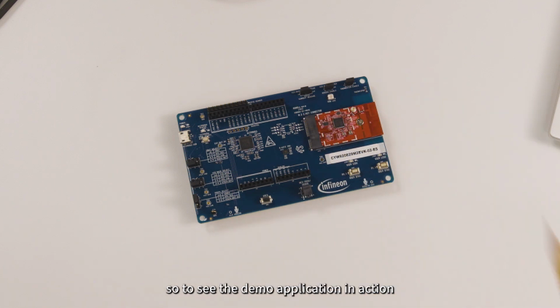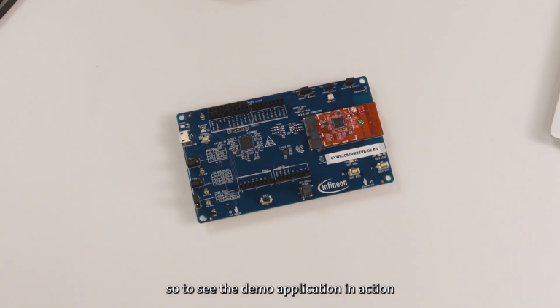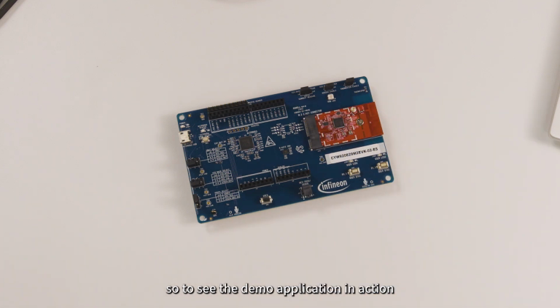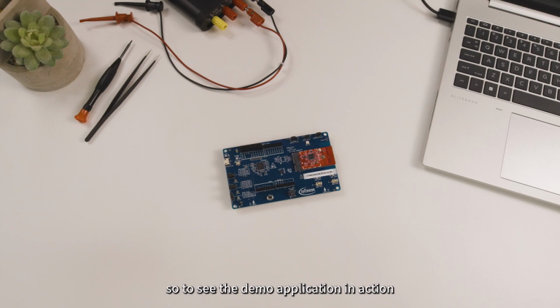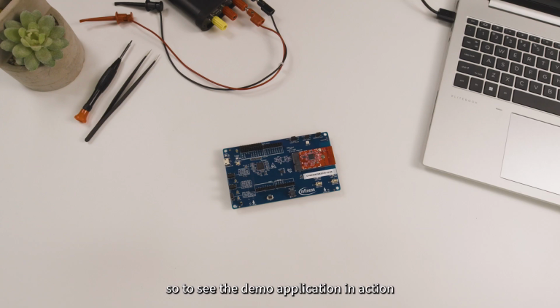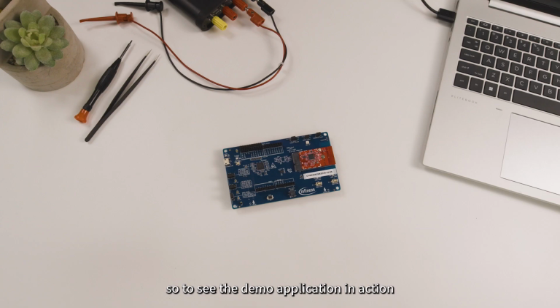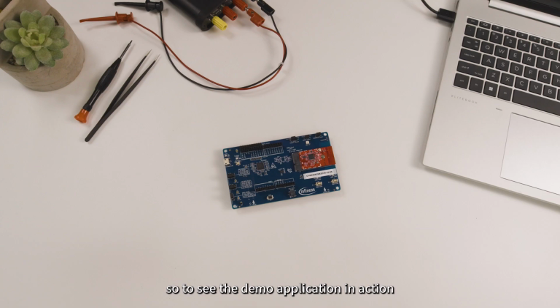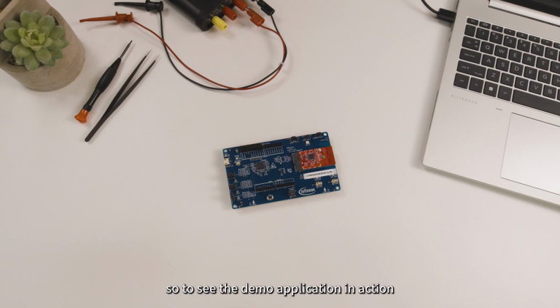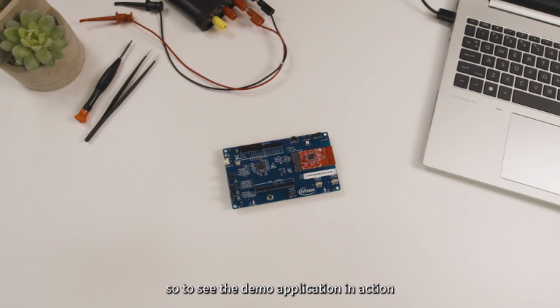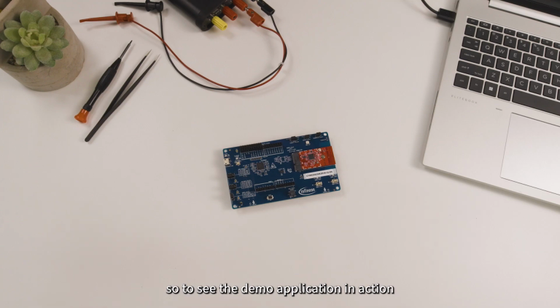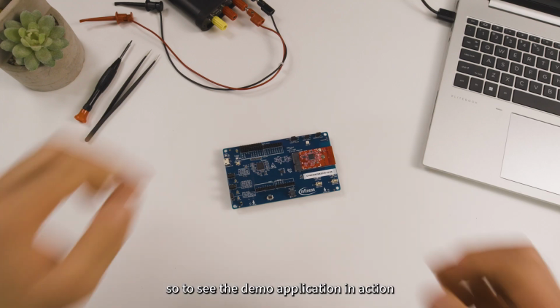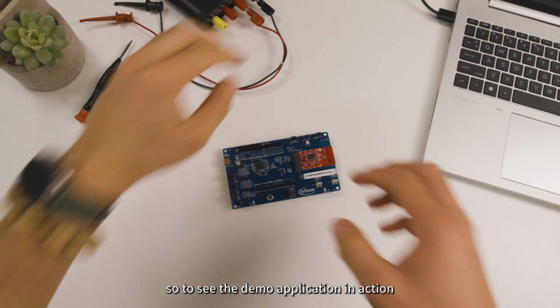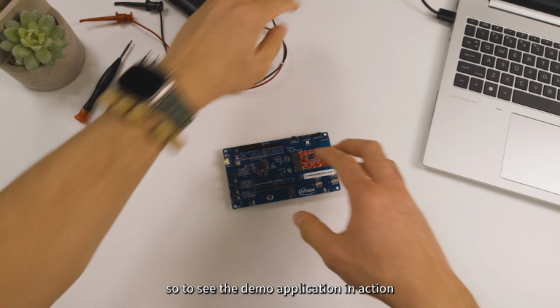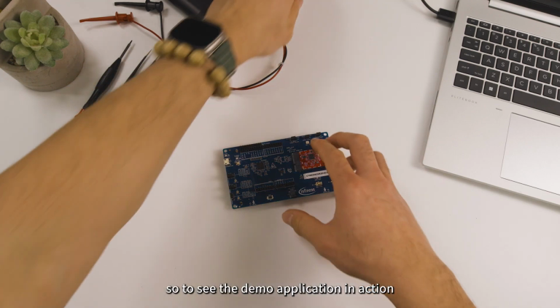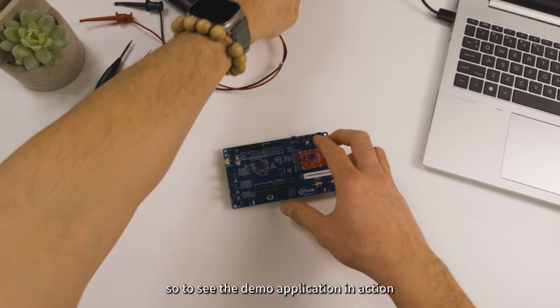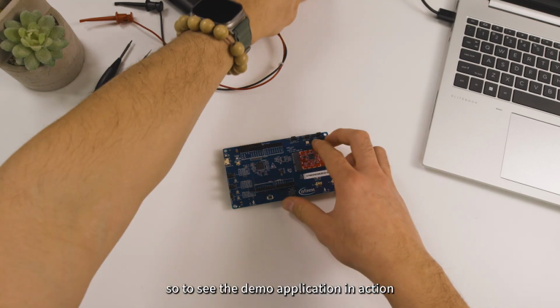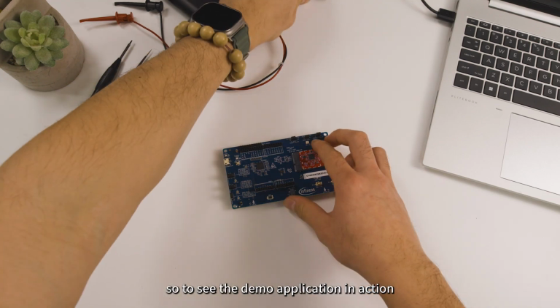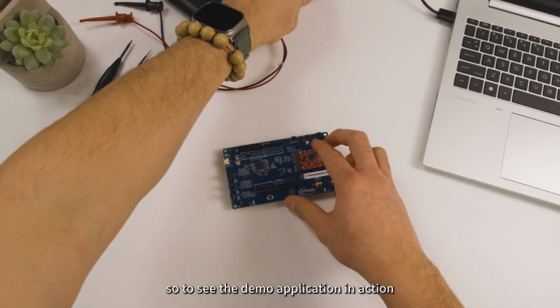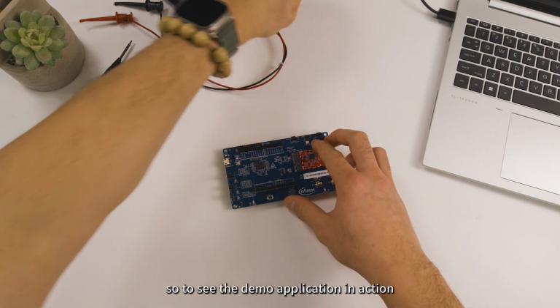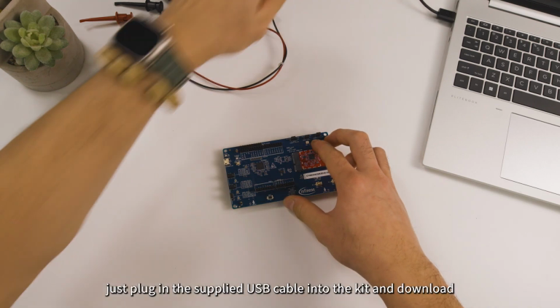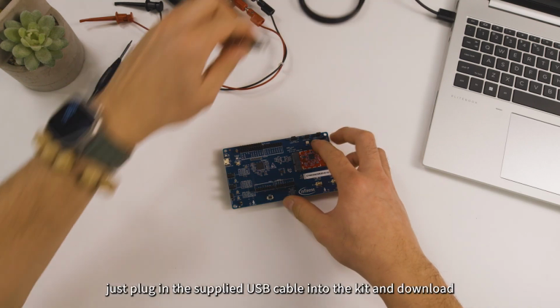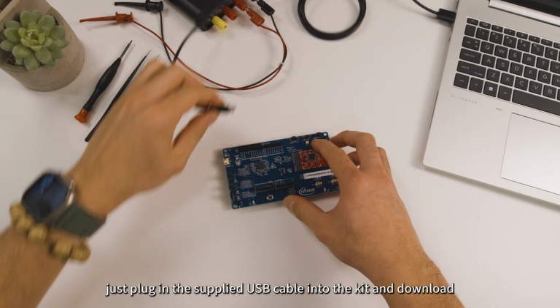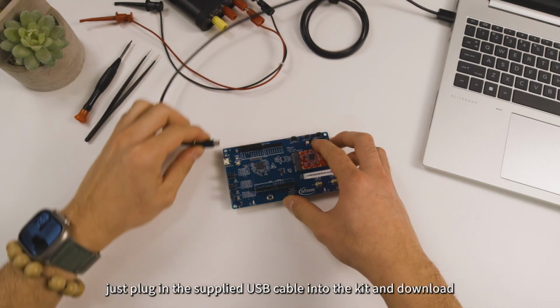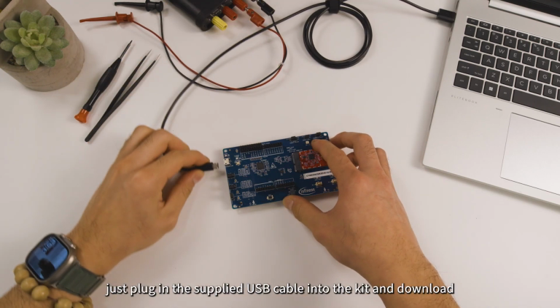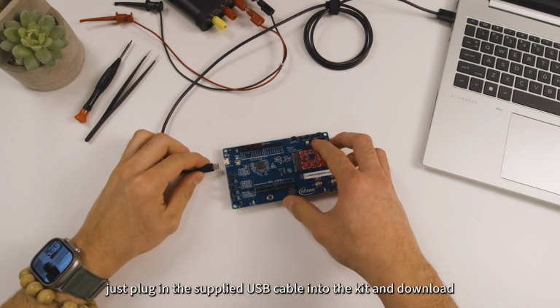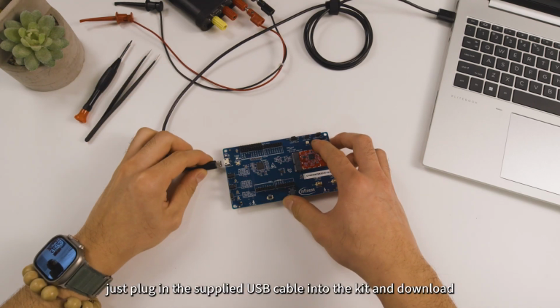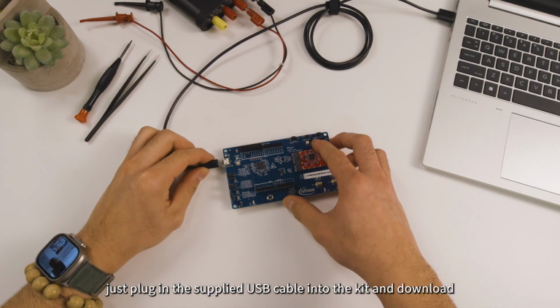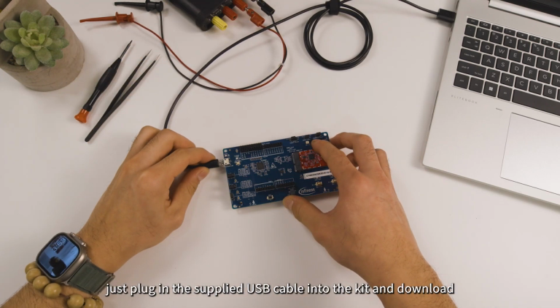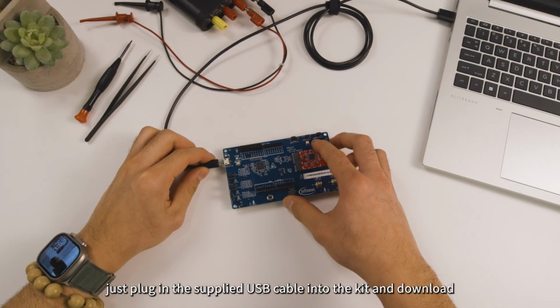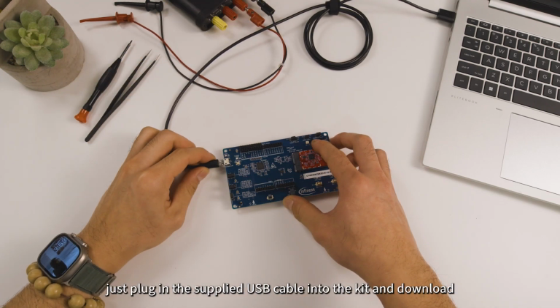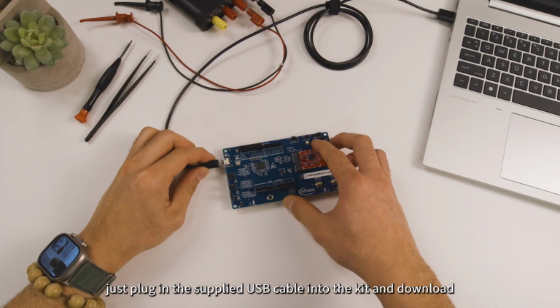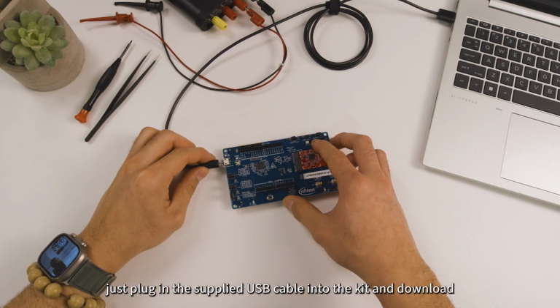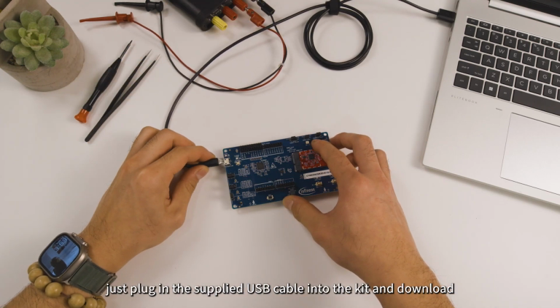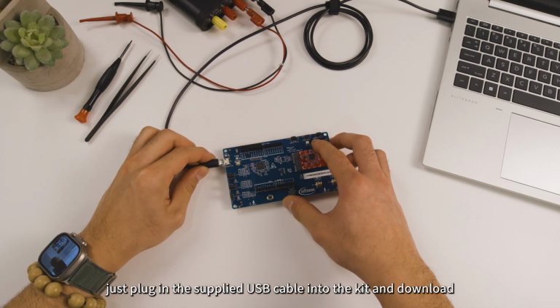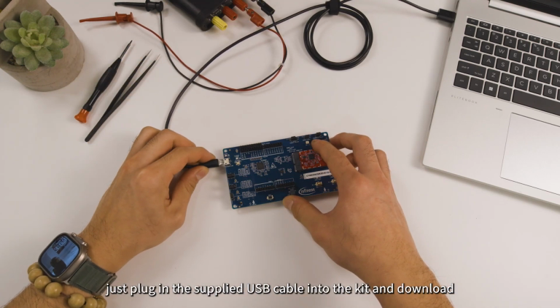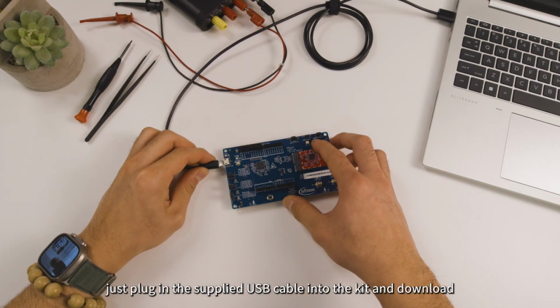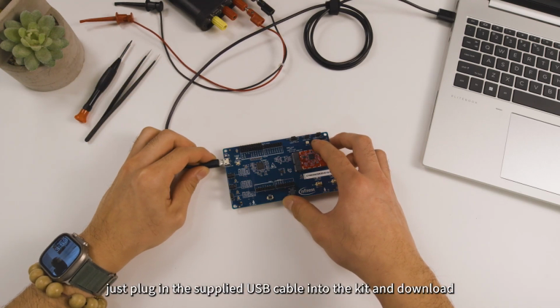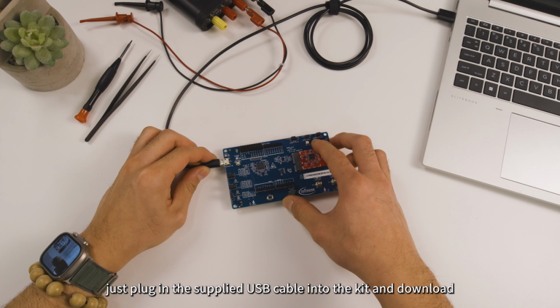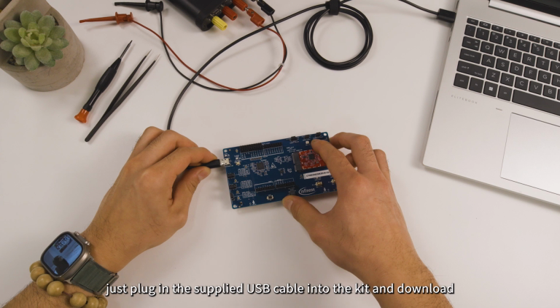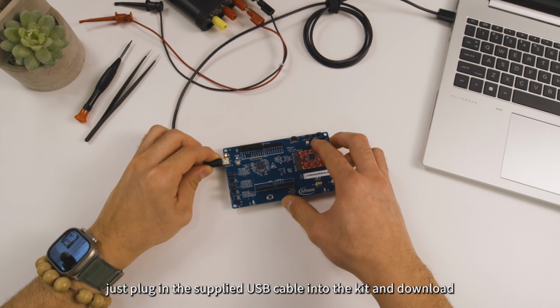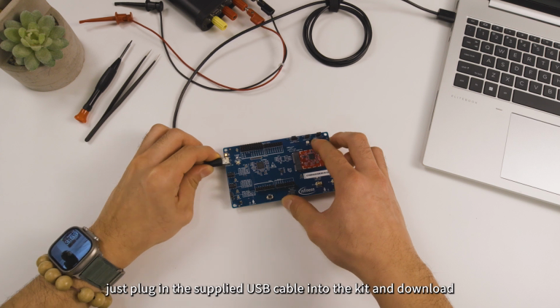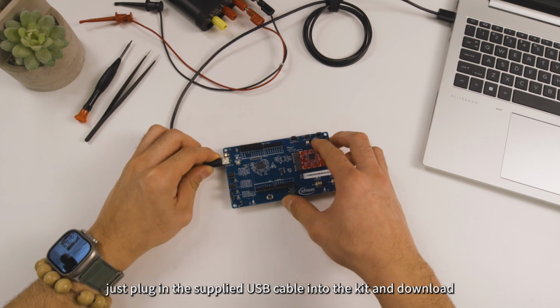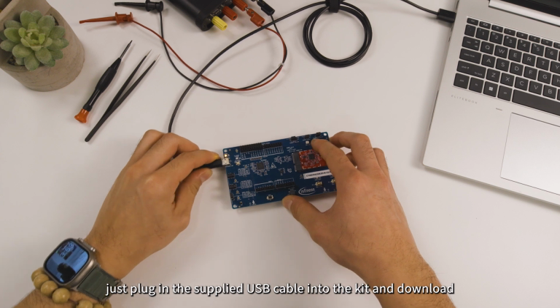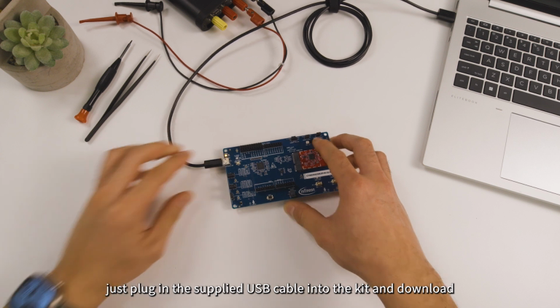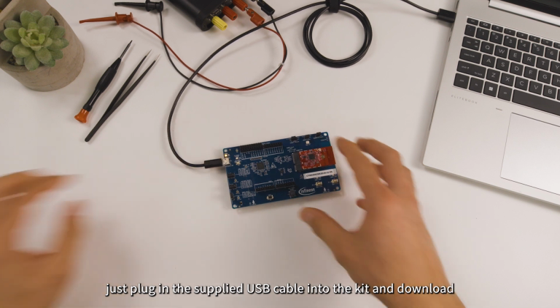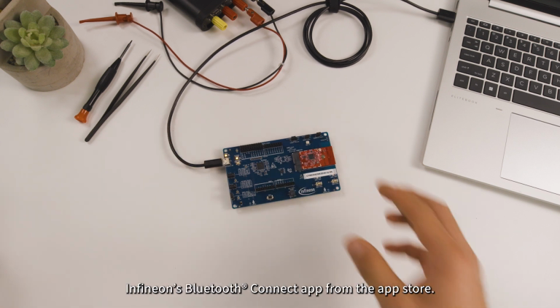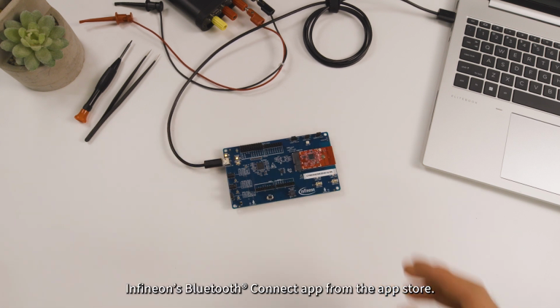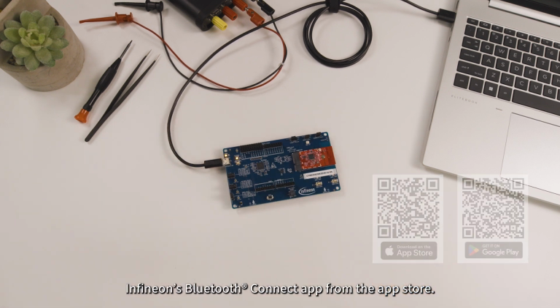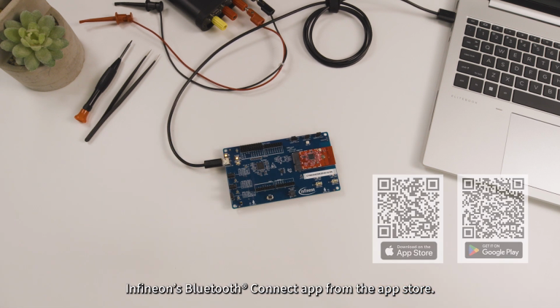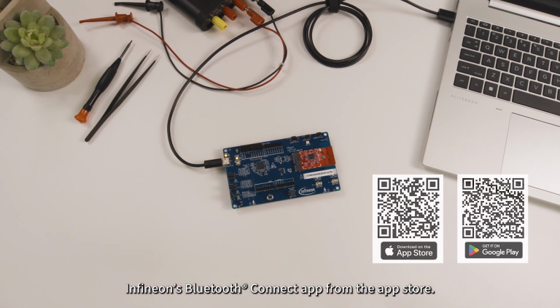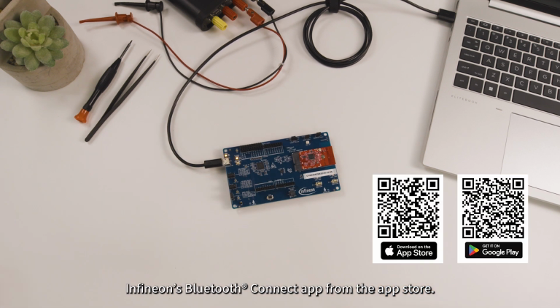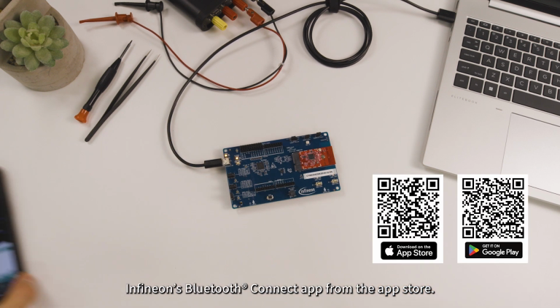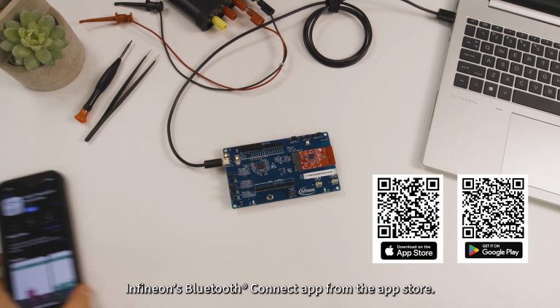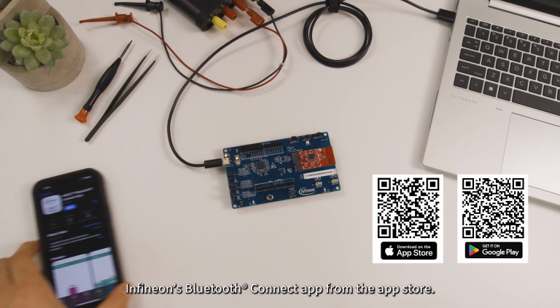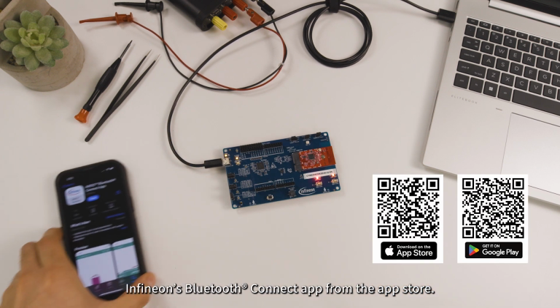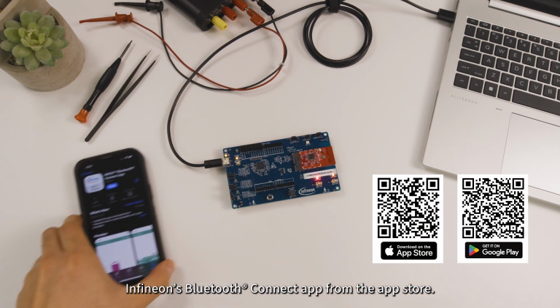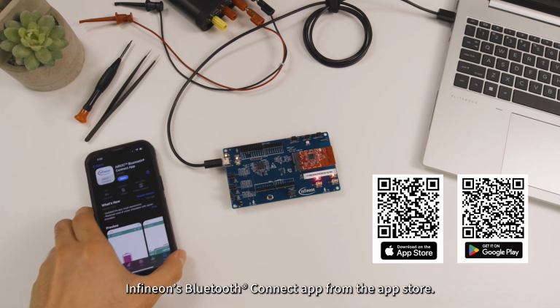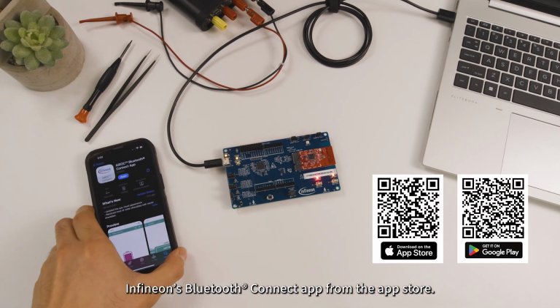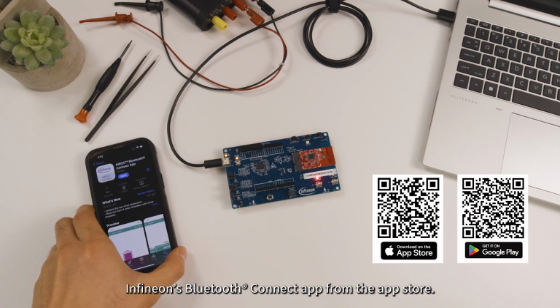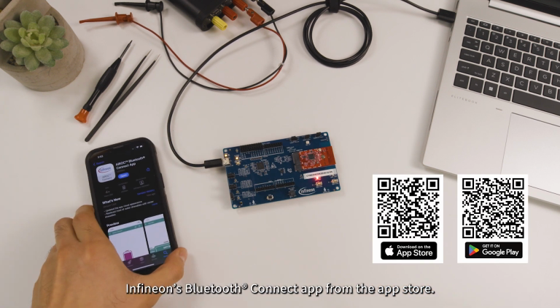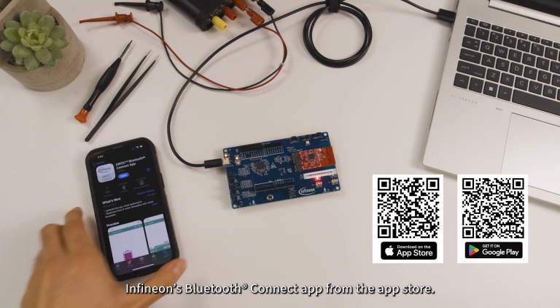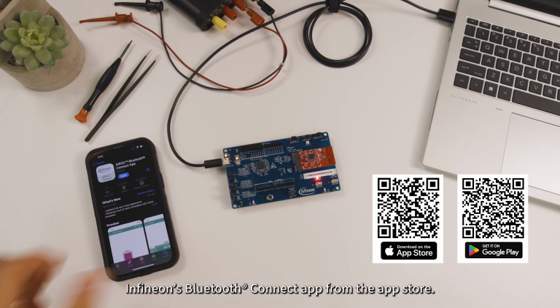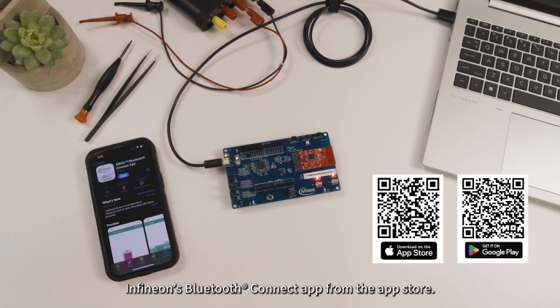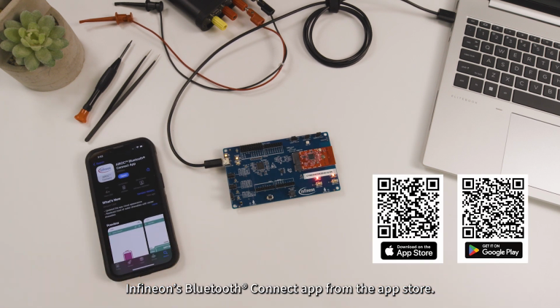To see the demo application in action, just plug in the supplied USB cable into the kit and download Infineon's Bluetooth Connect app from your app store.